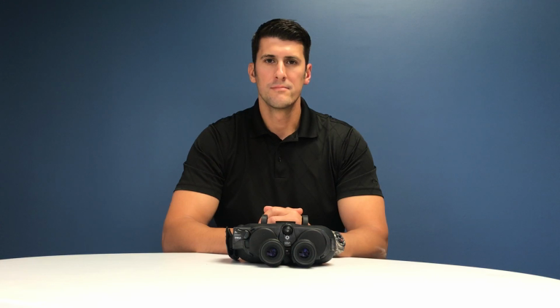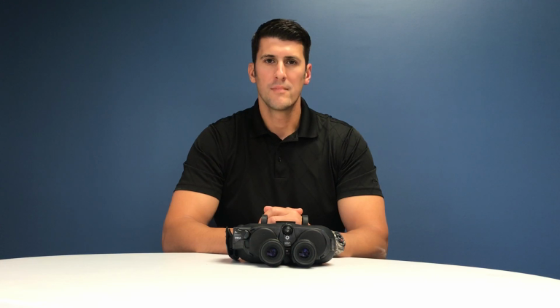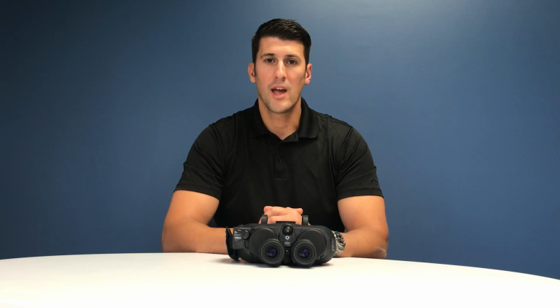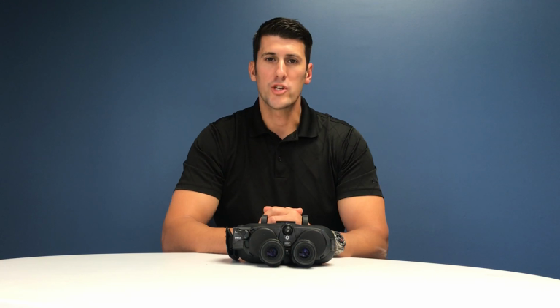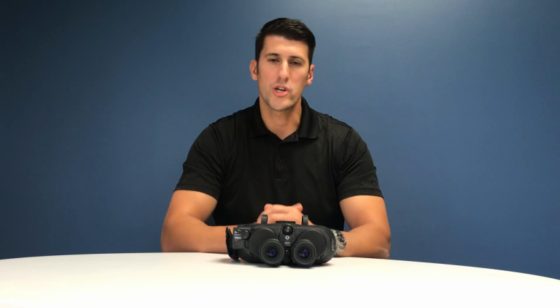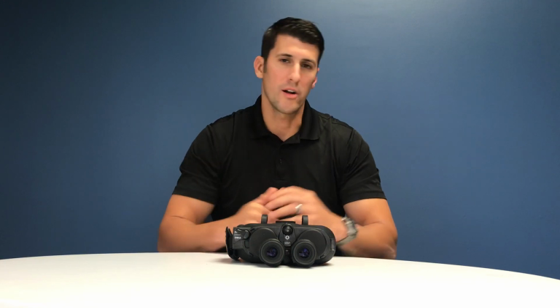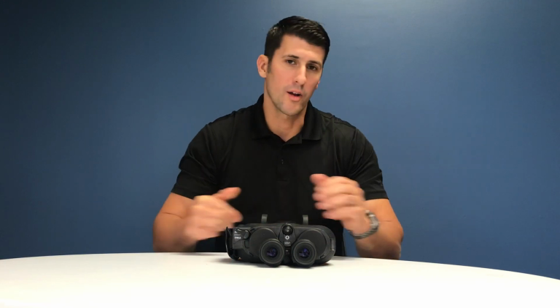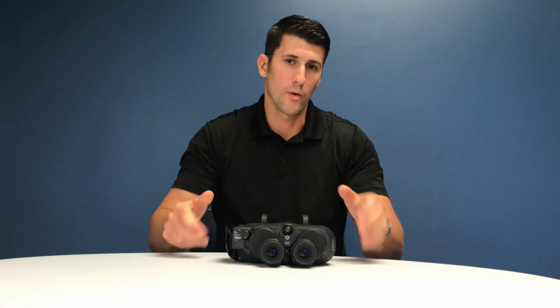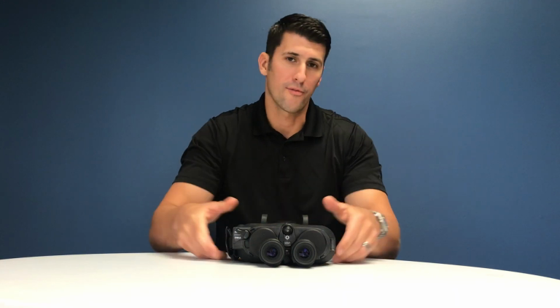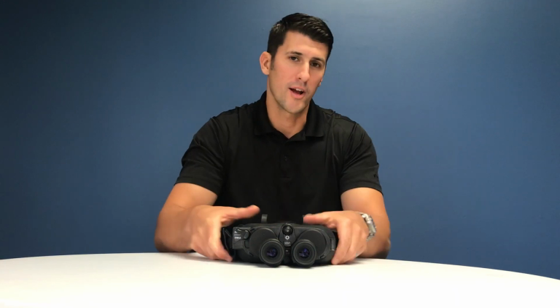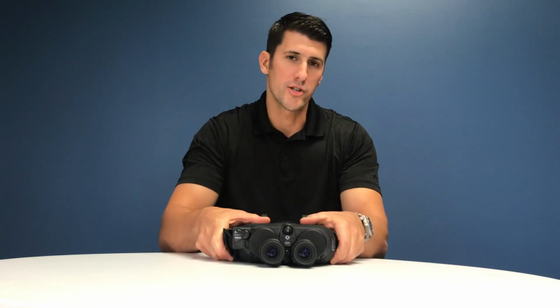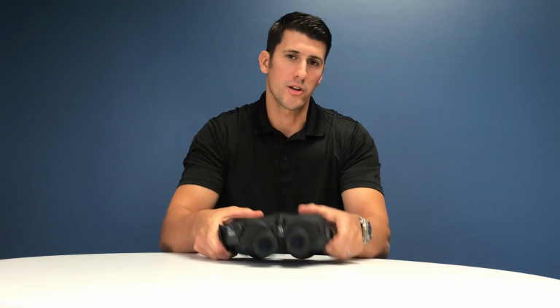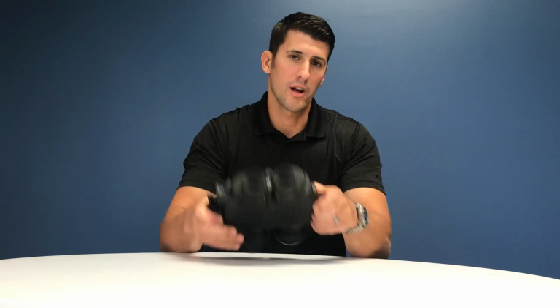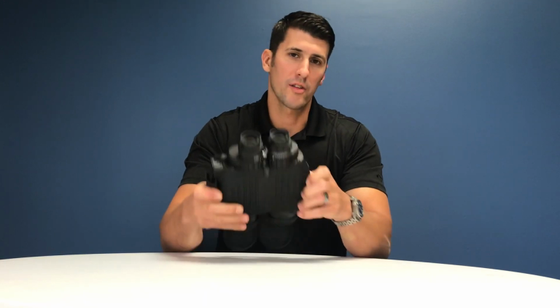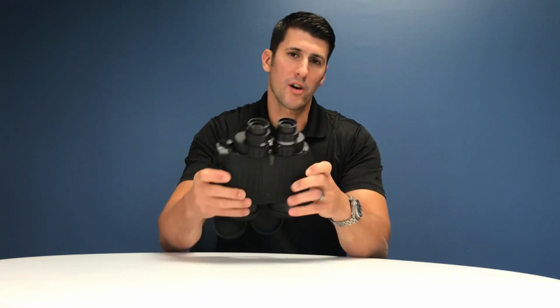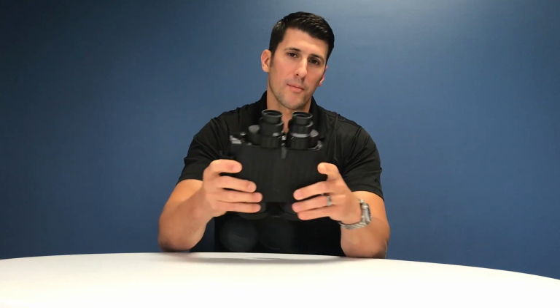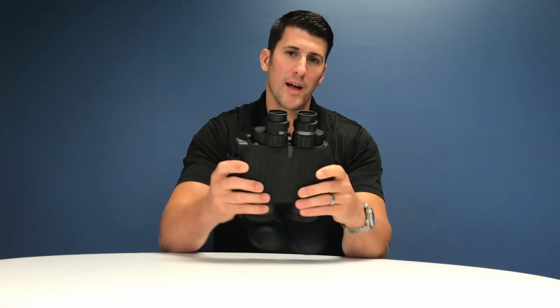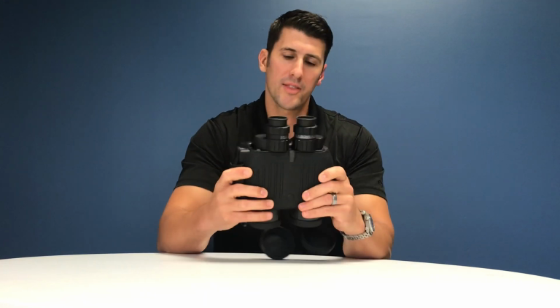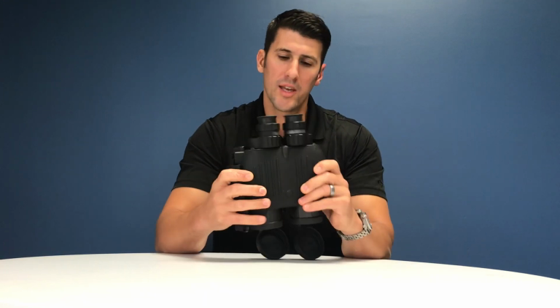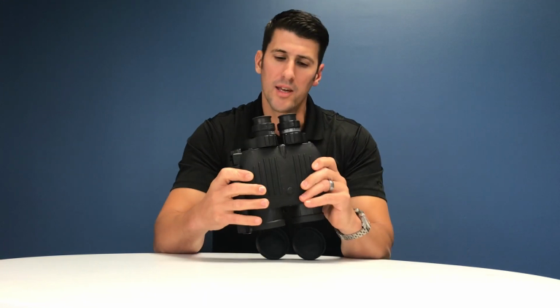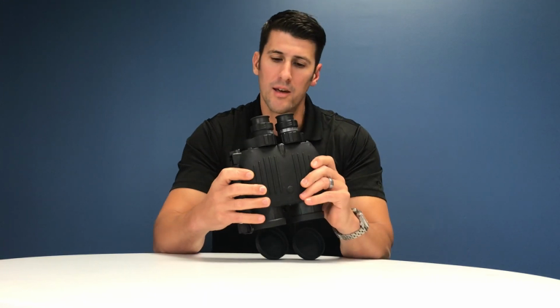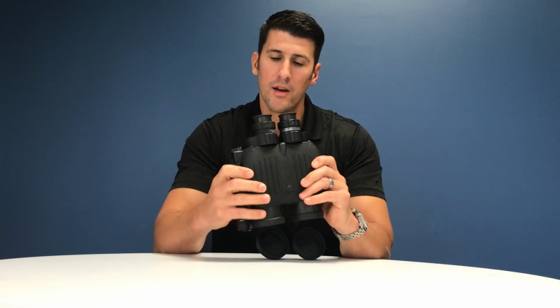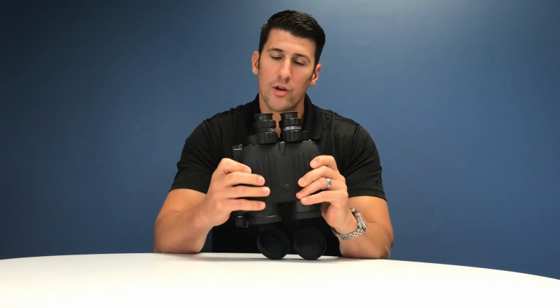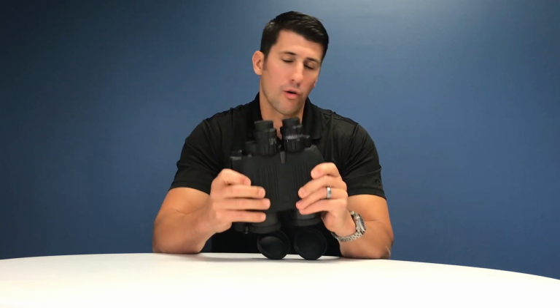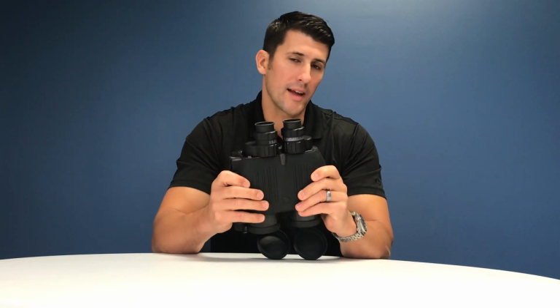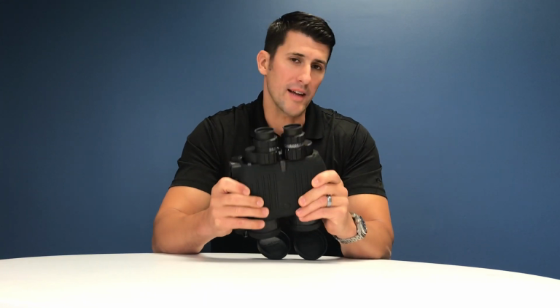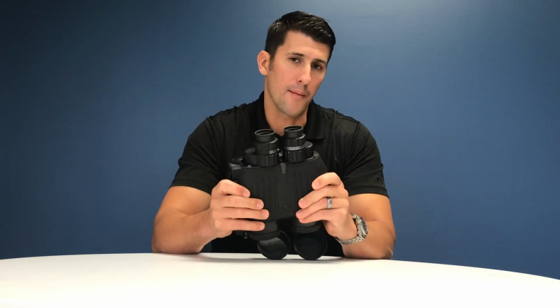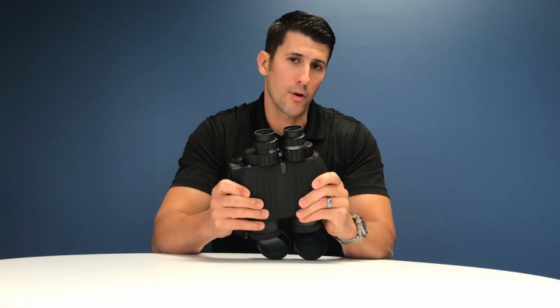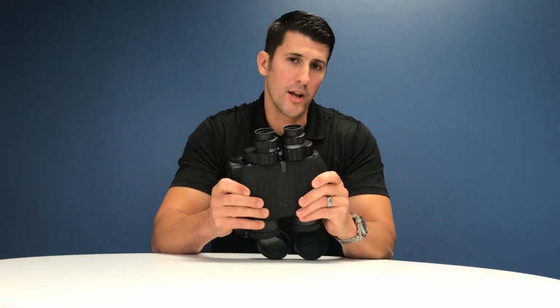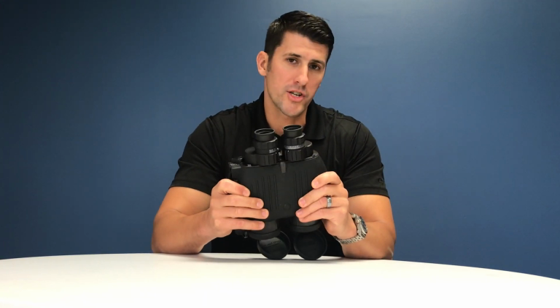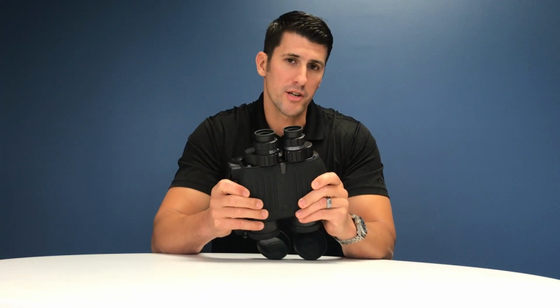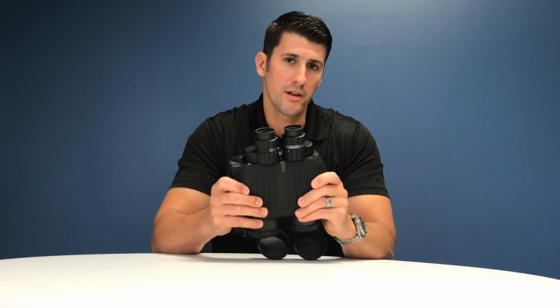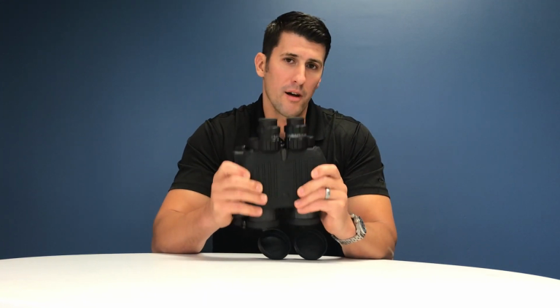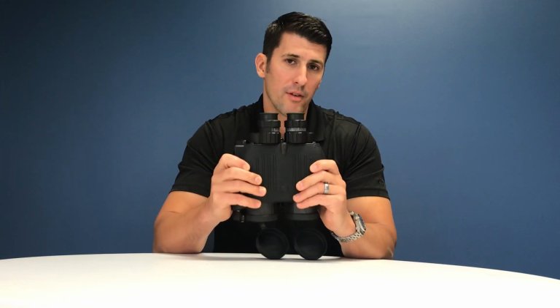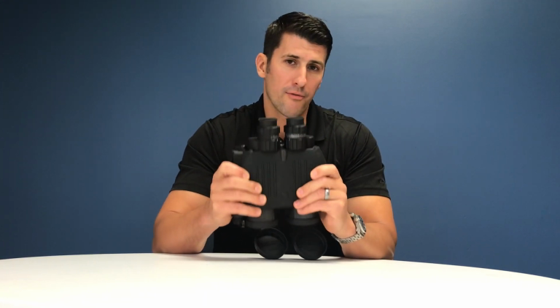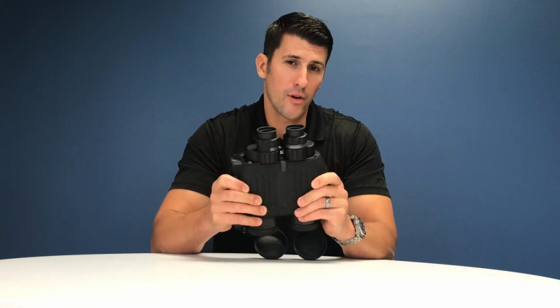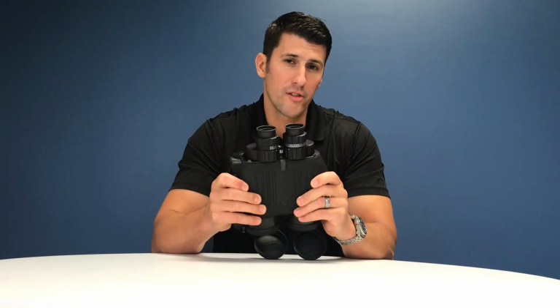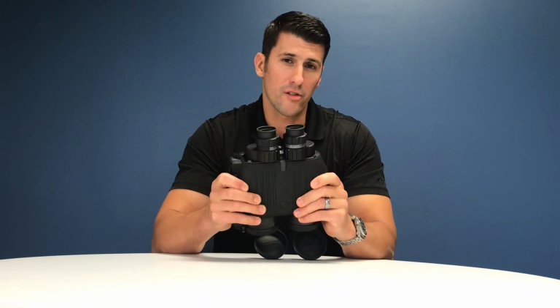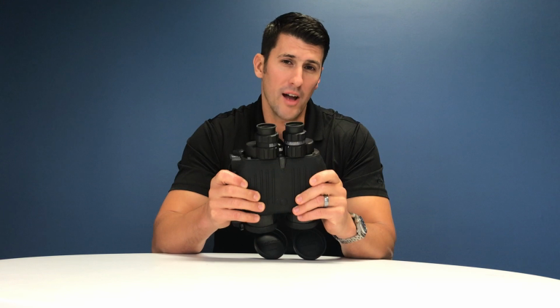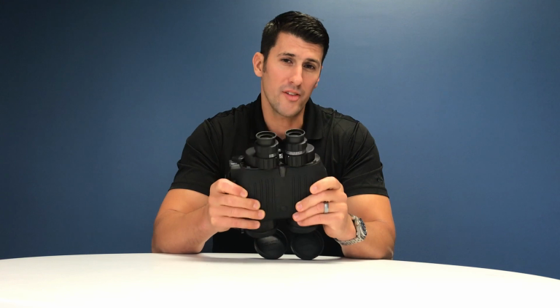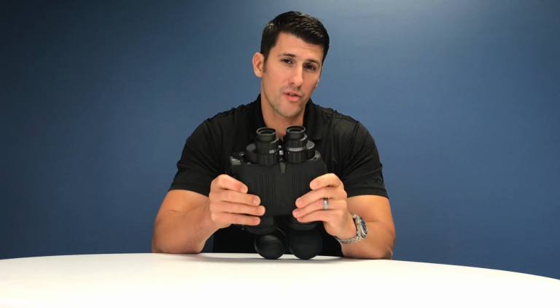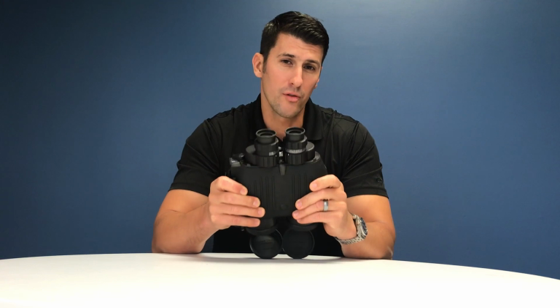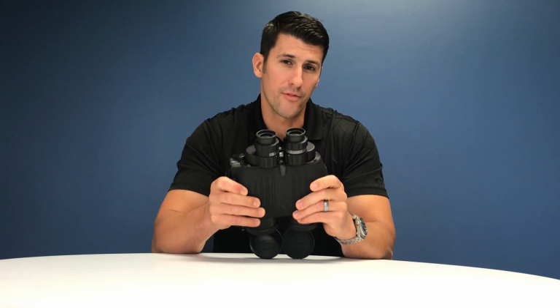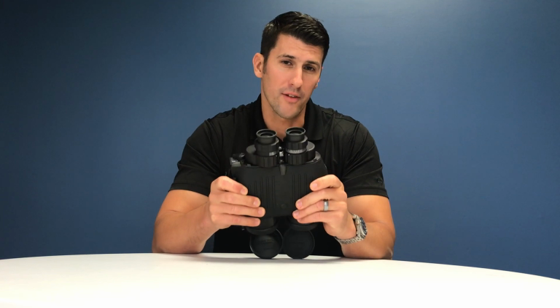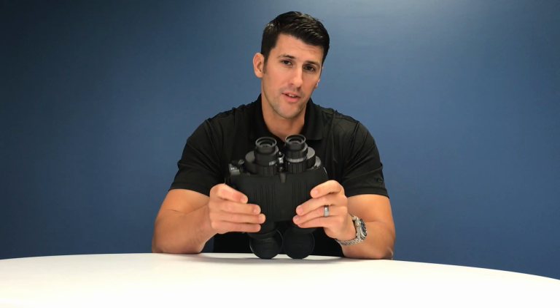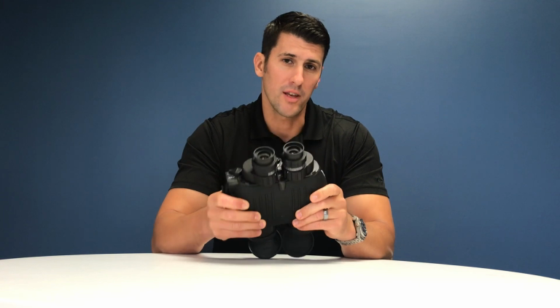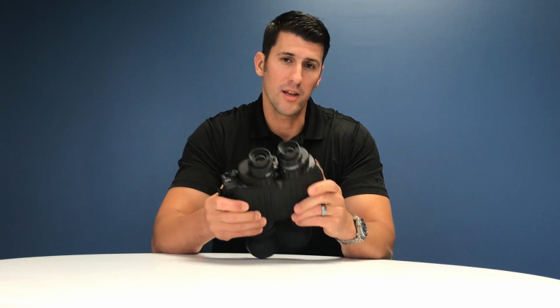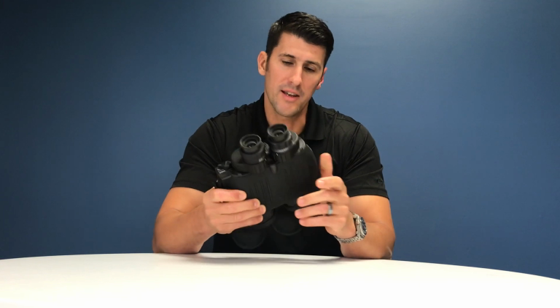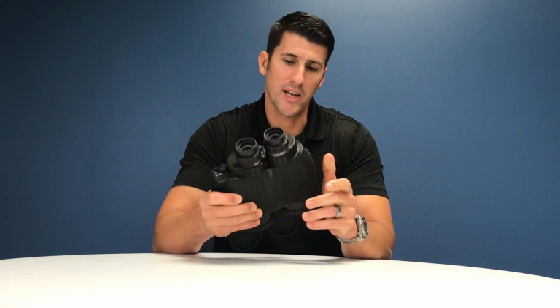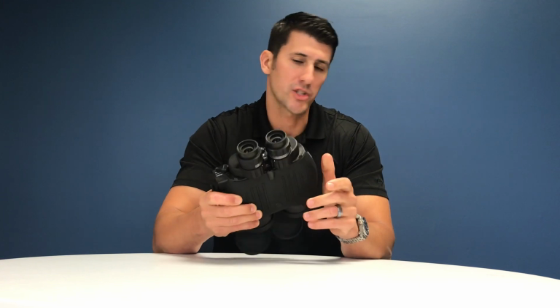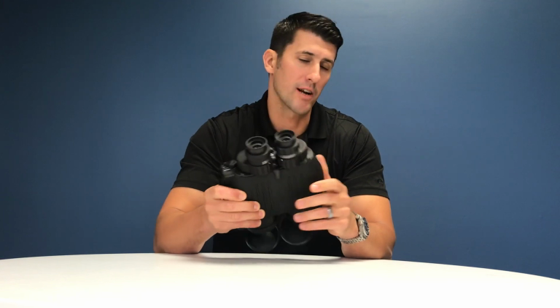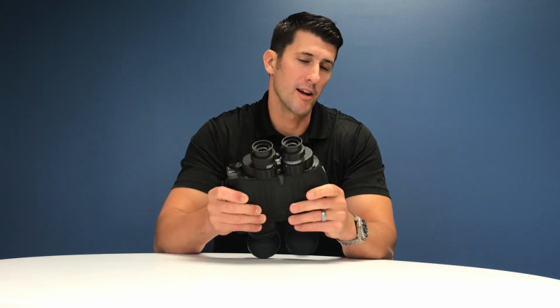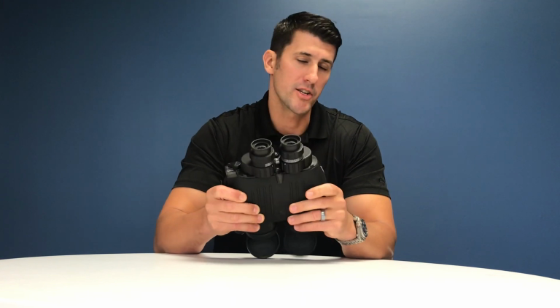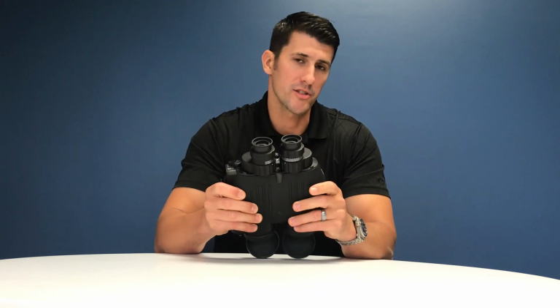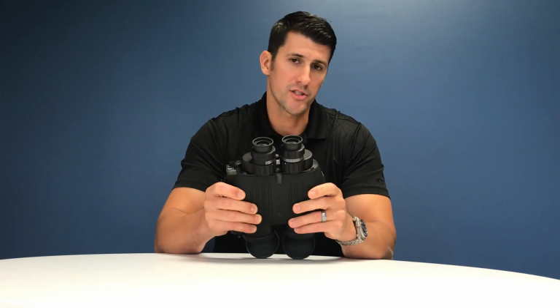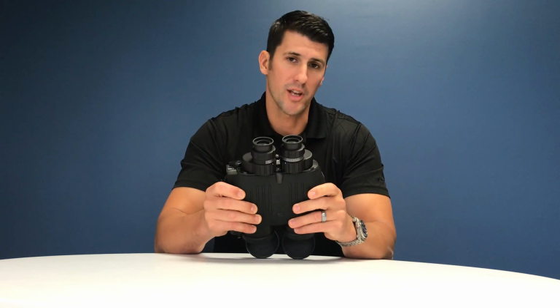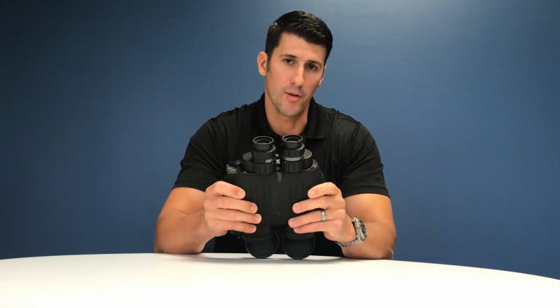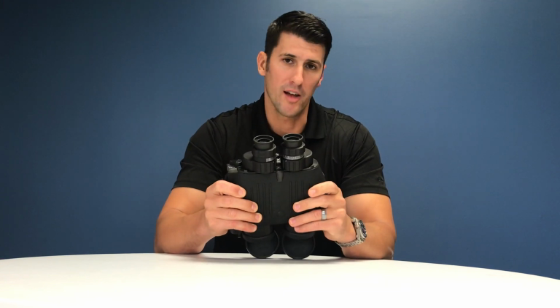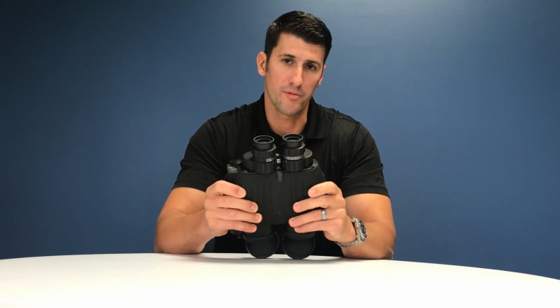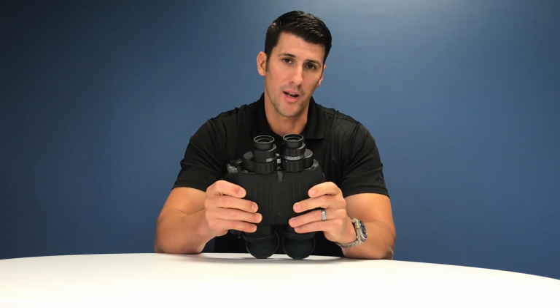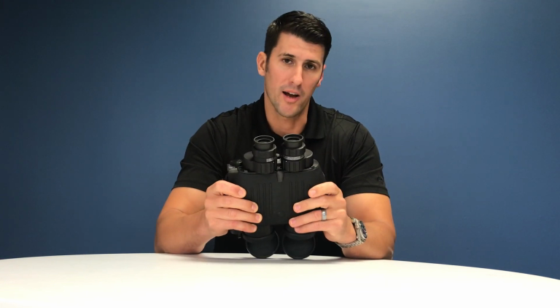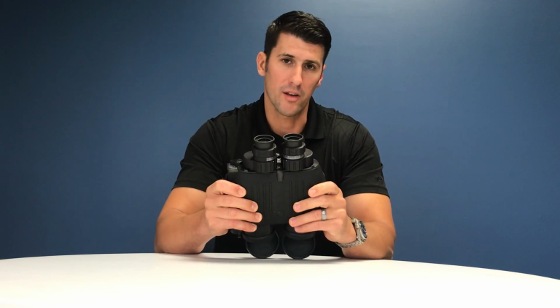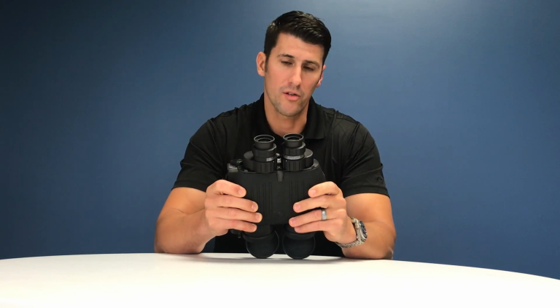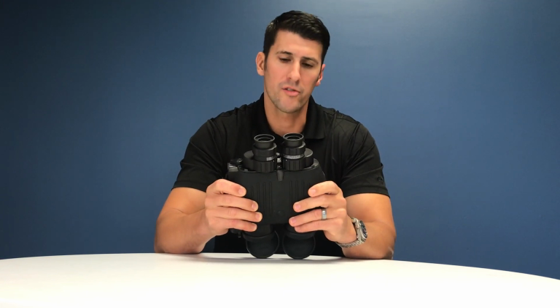Hey, it's Sean here with Frasier, here to talk about the correct operation of the Frasier S250 Next Generation Stabilized Binoculars.